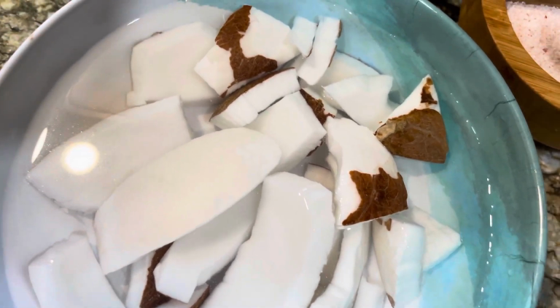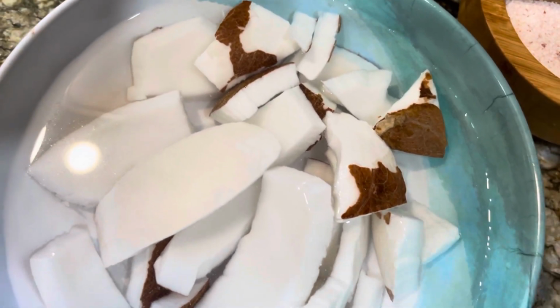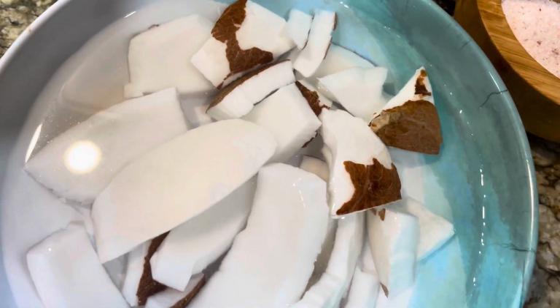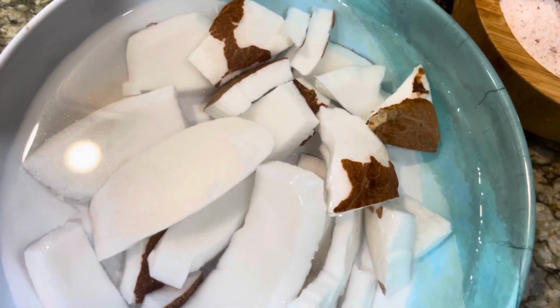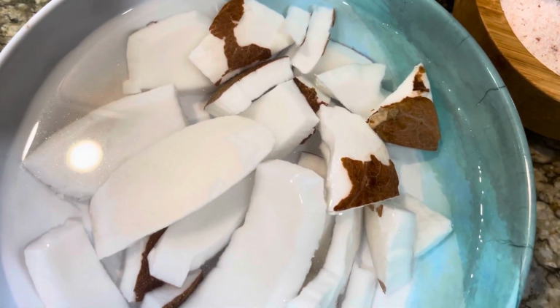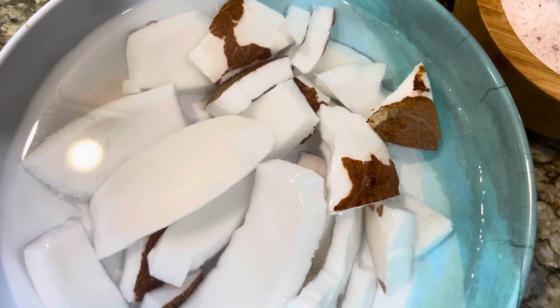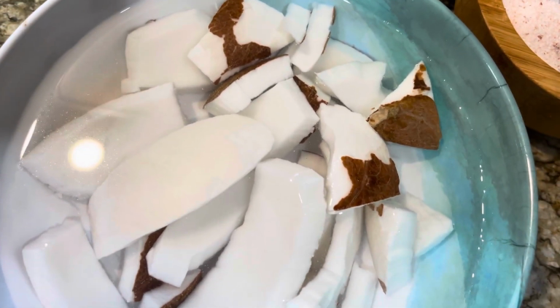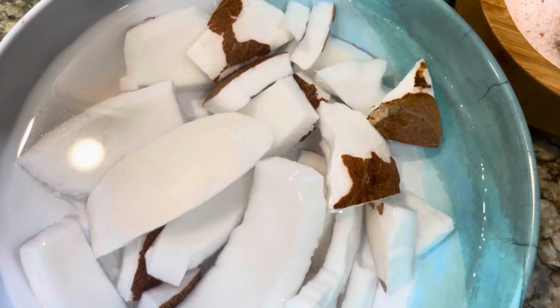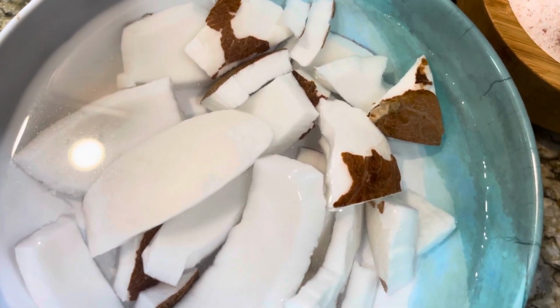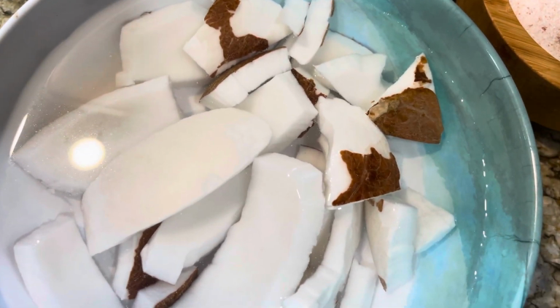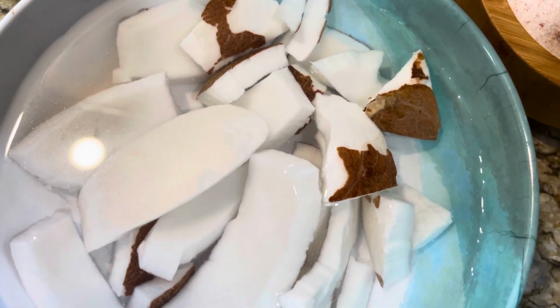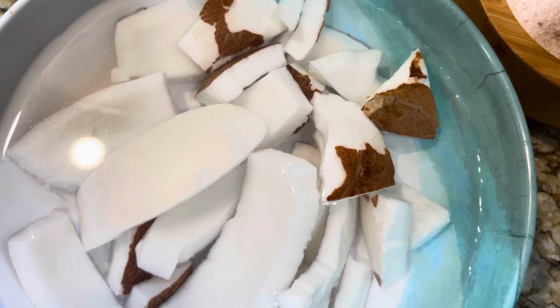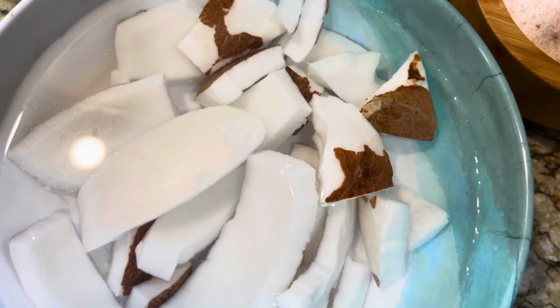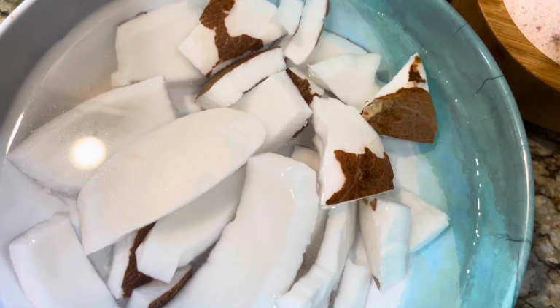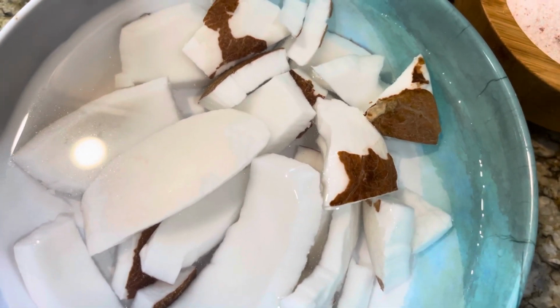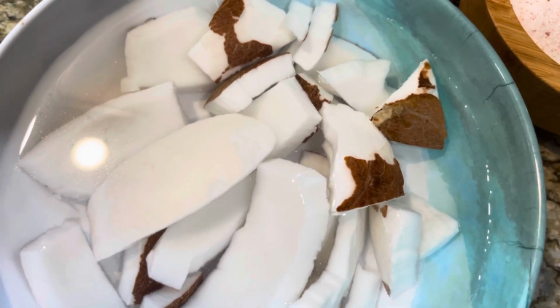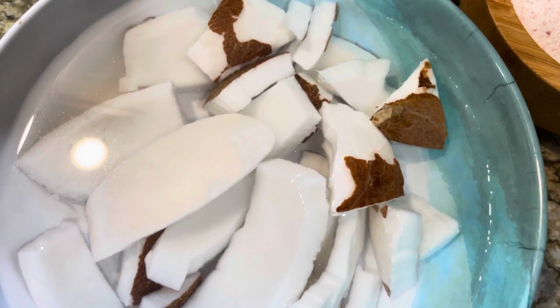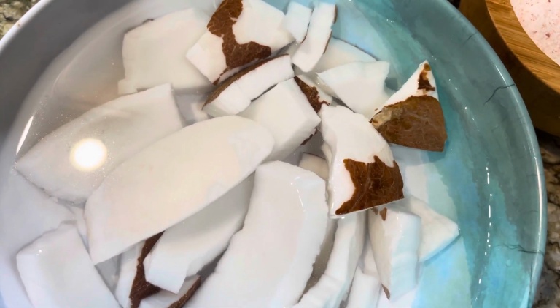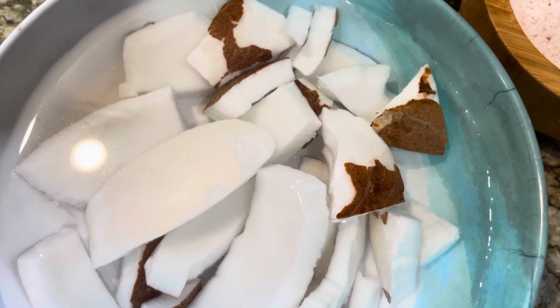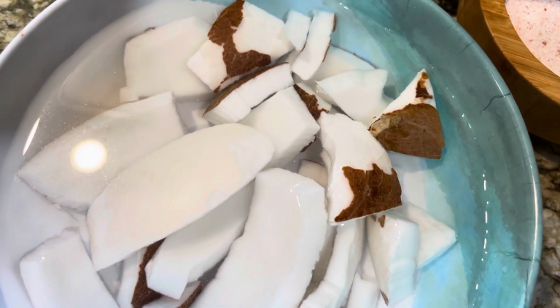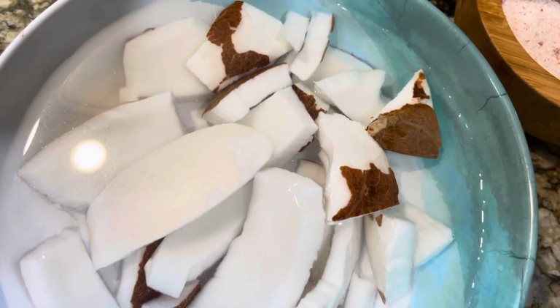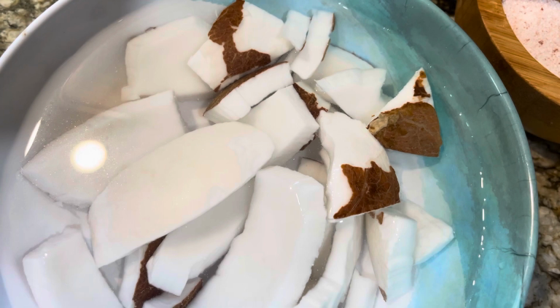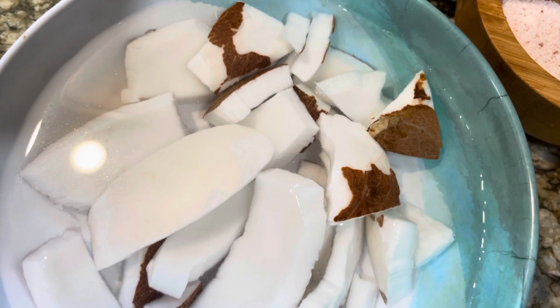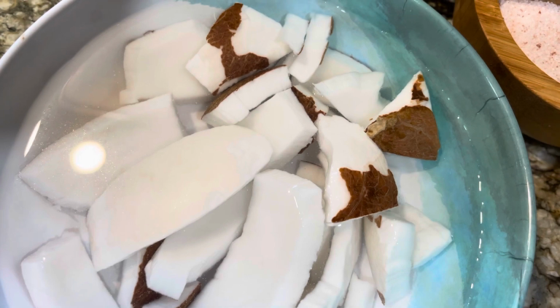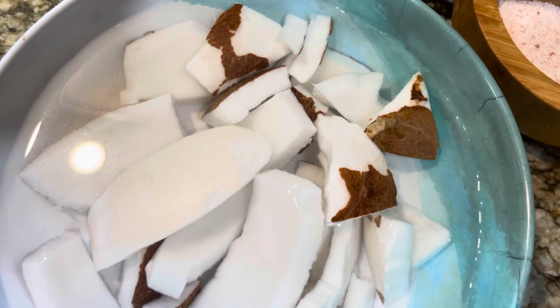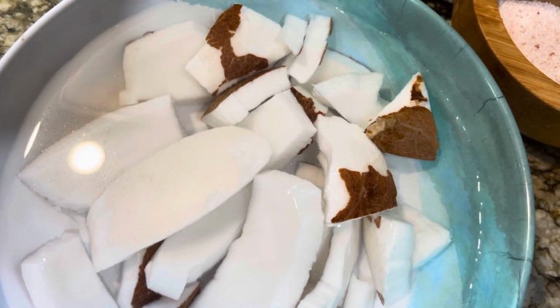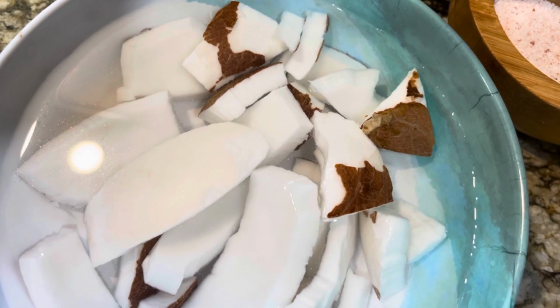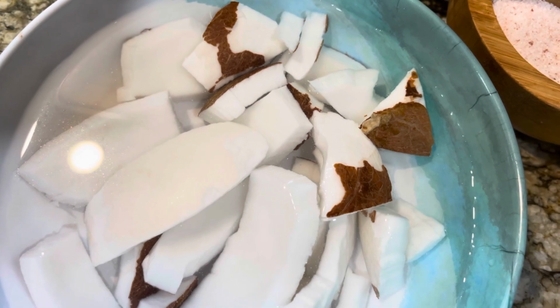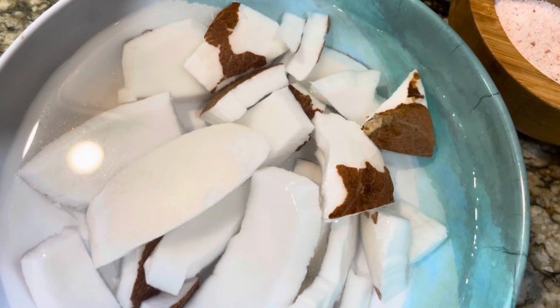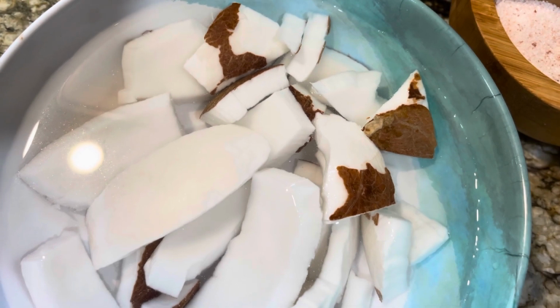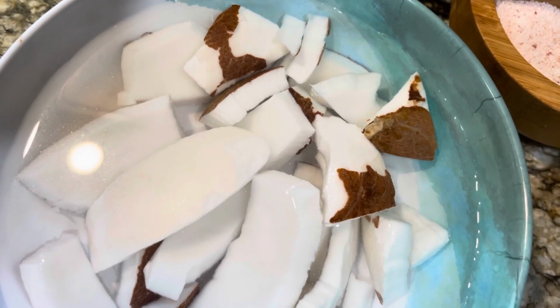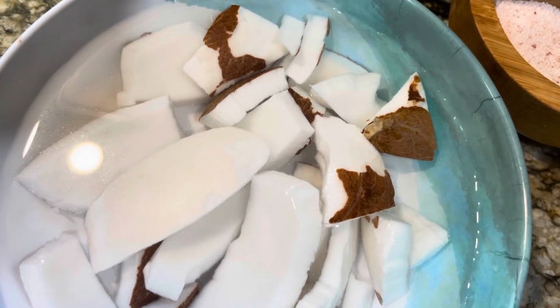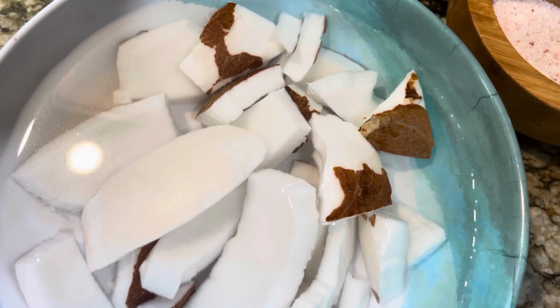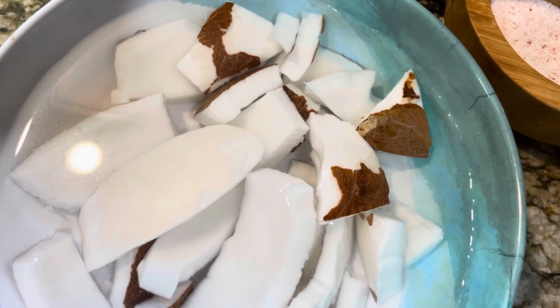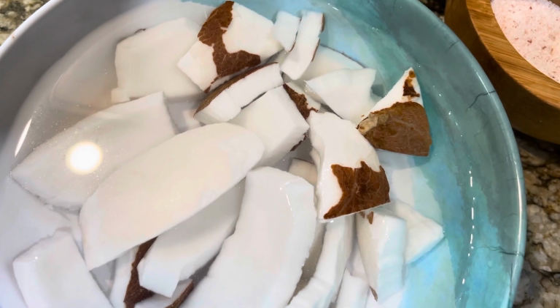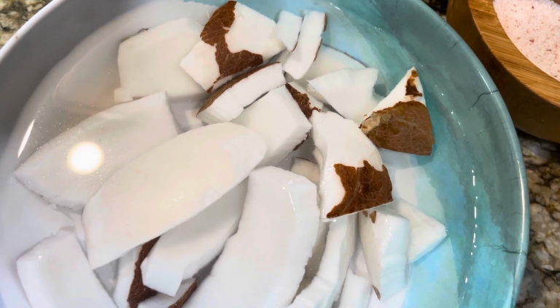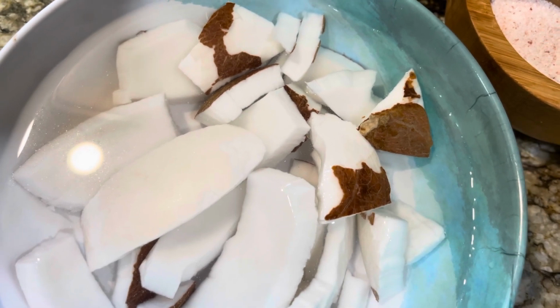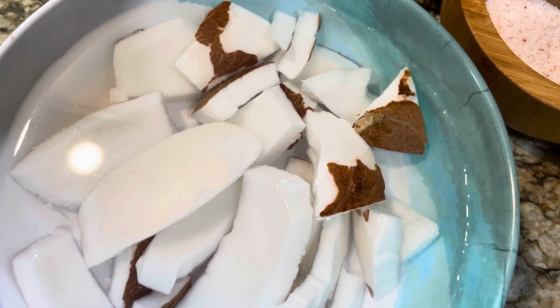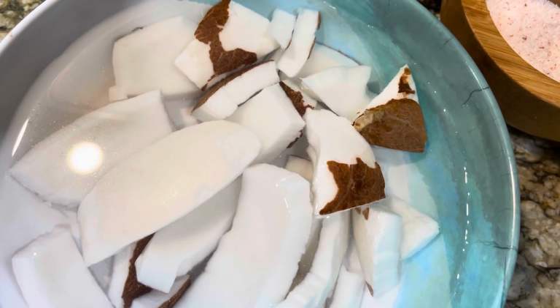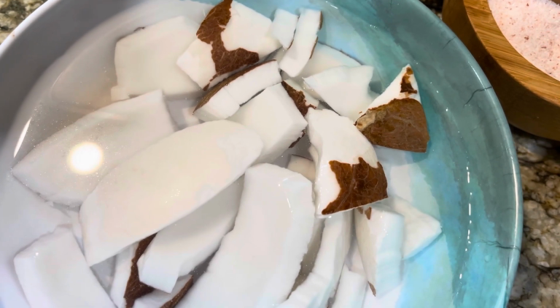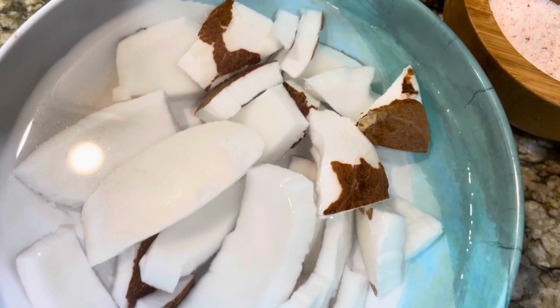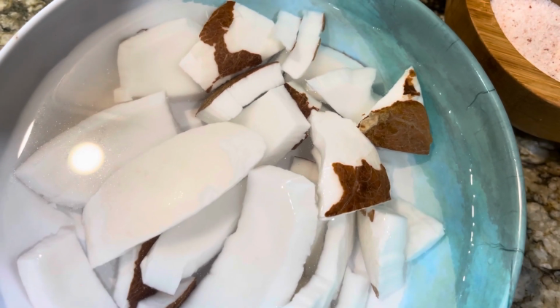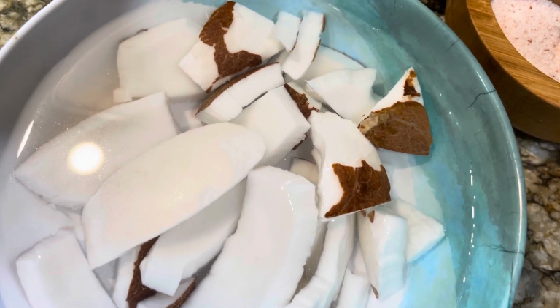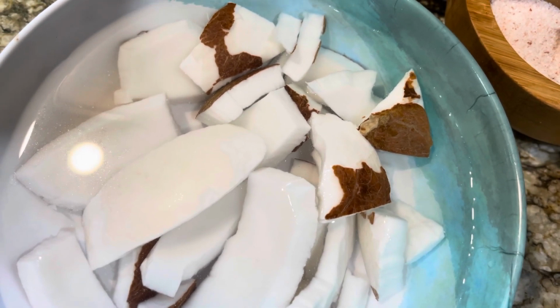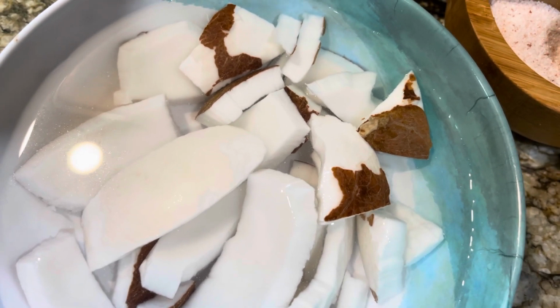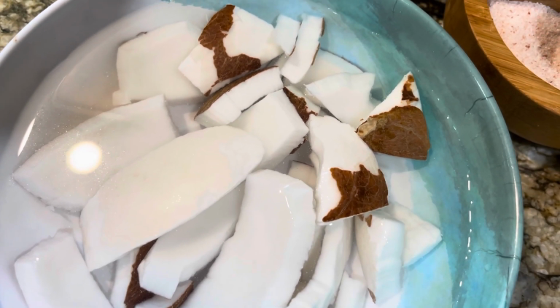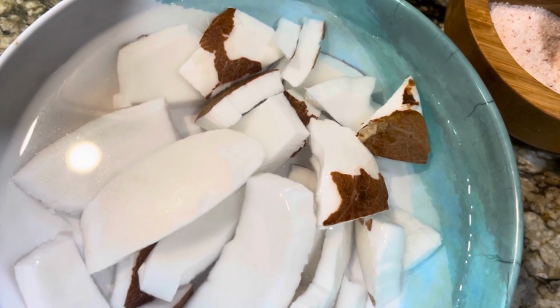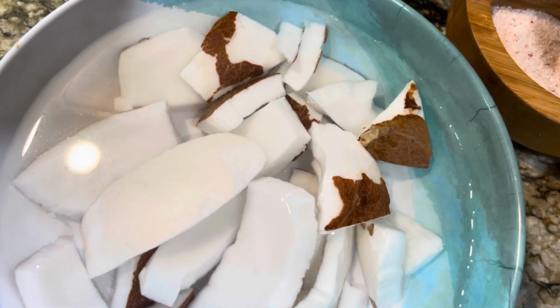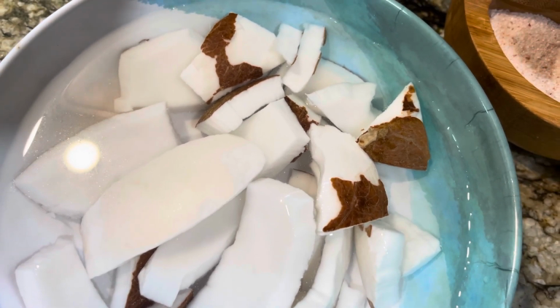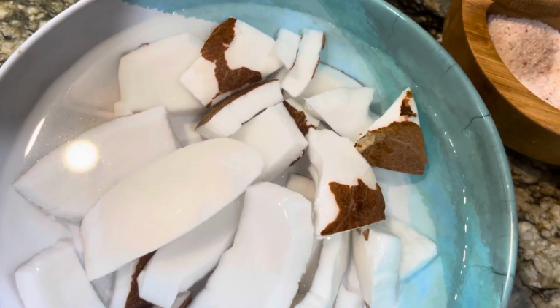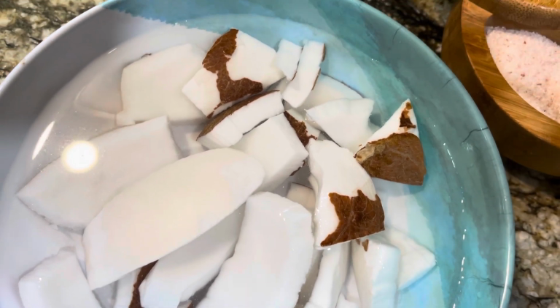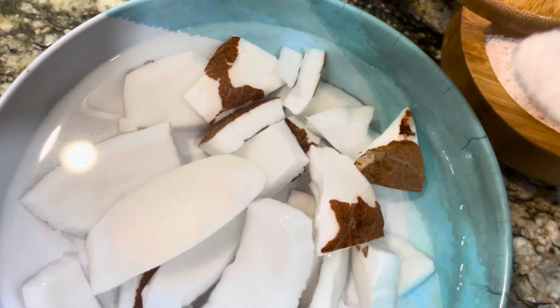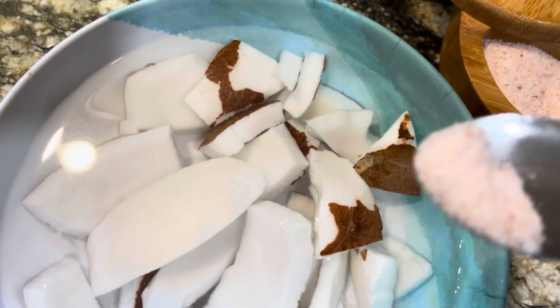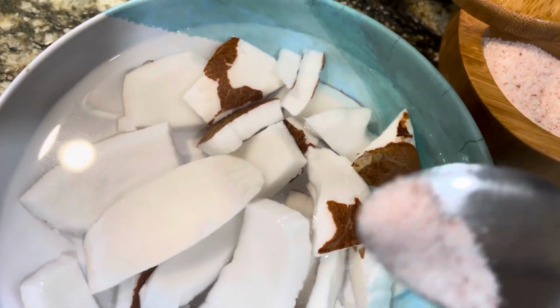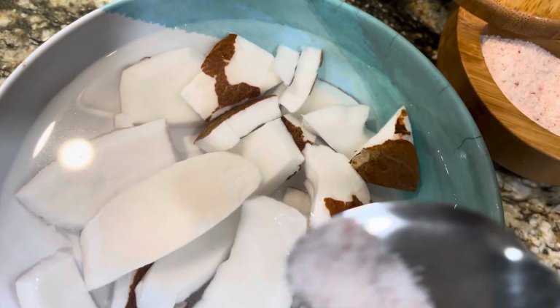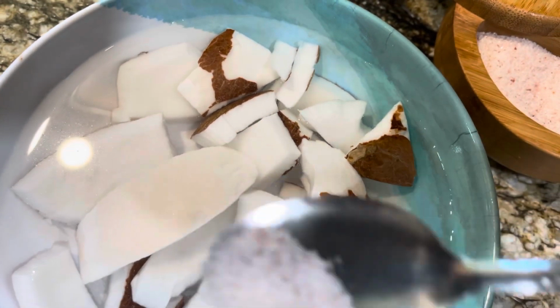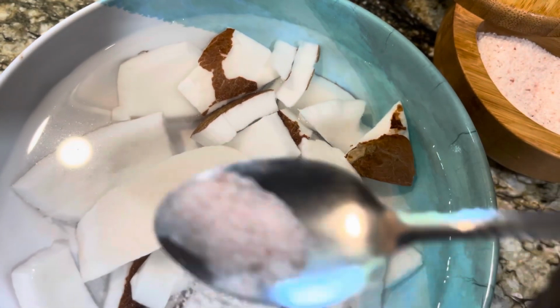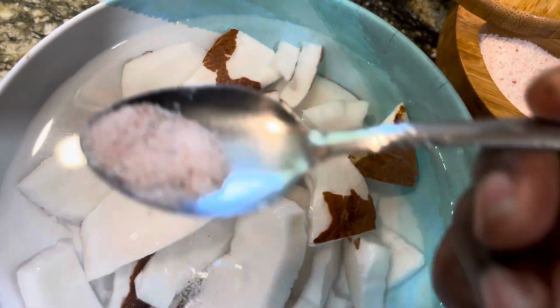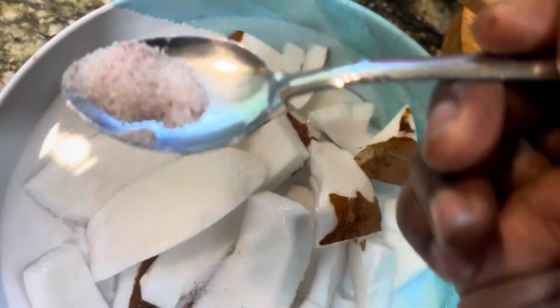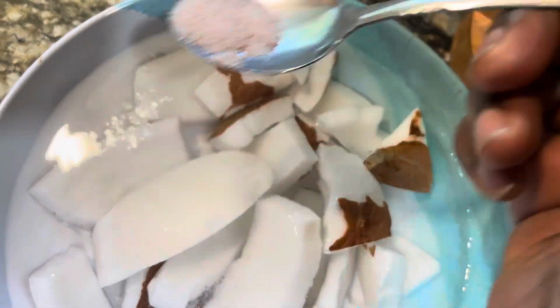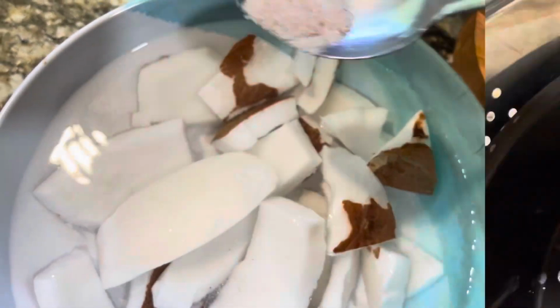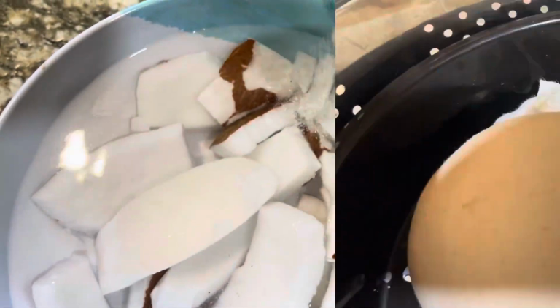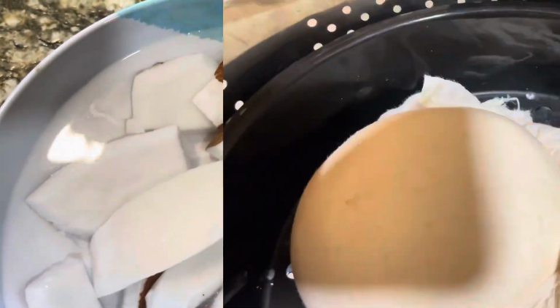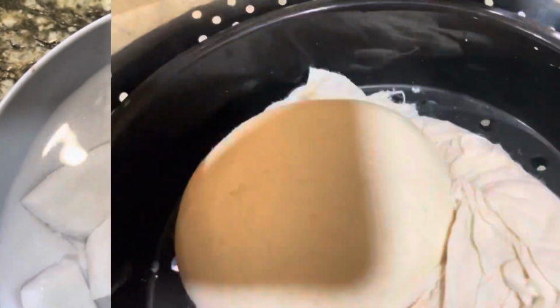This is coconut — I'm adding it in. I'm also going to add salt to it.